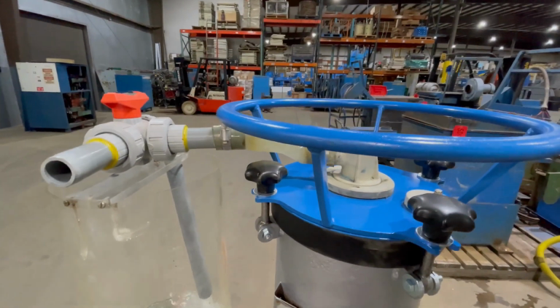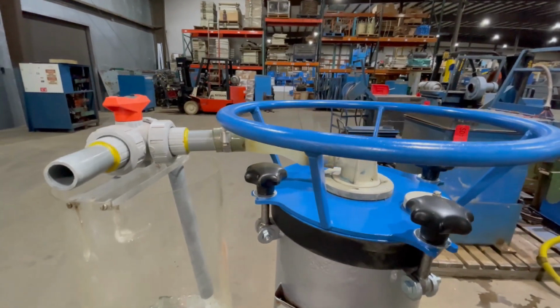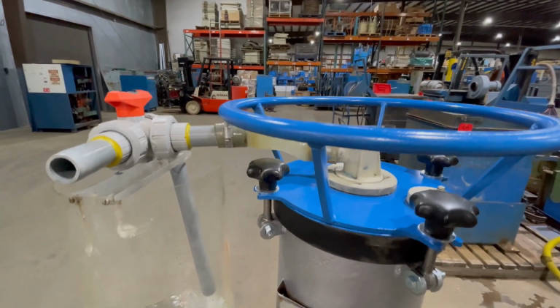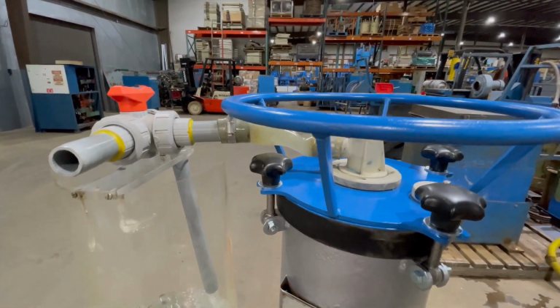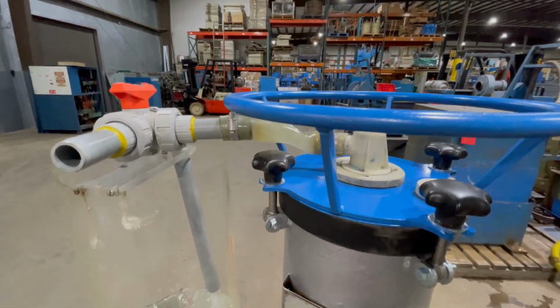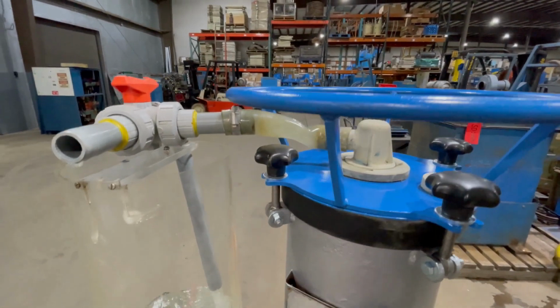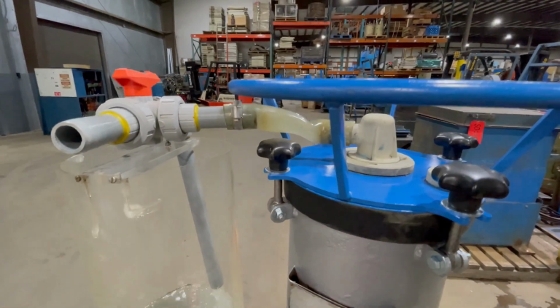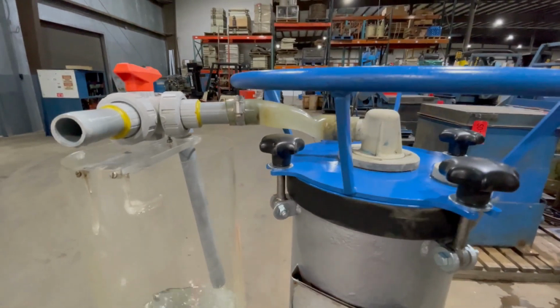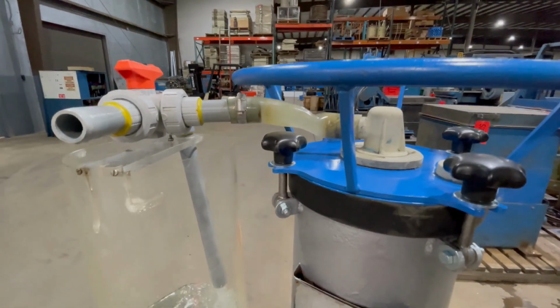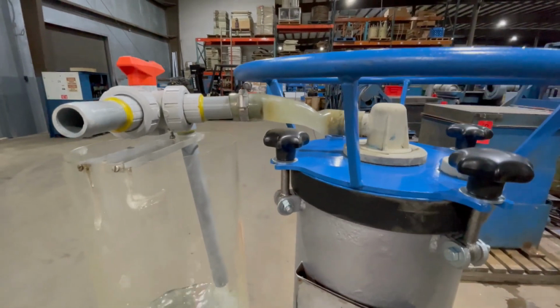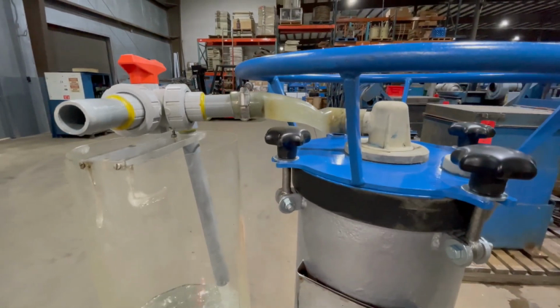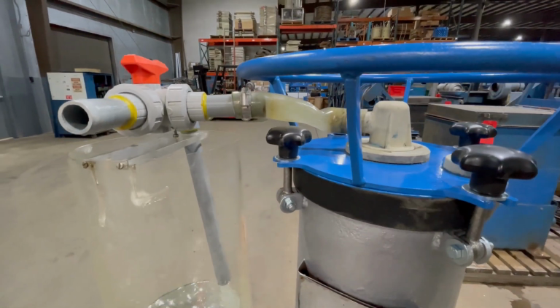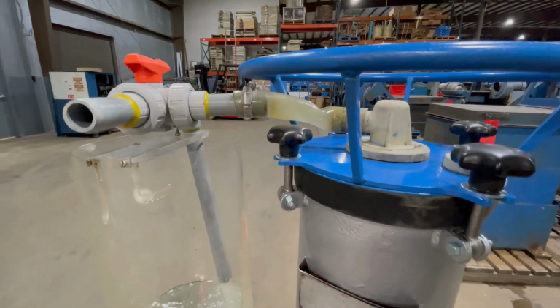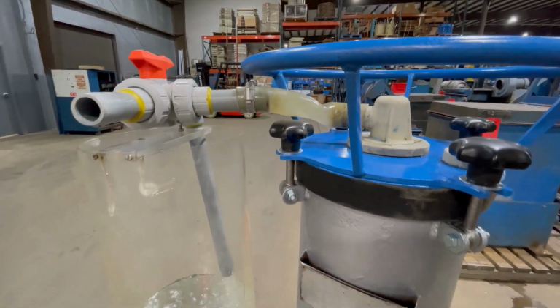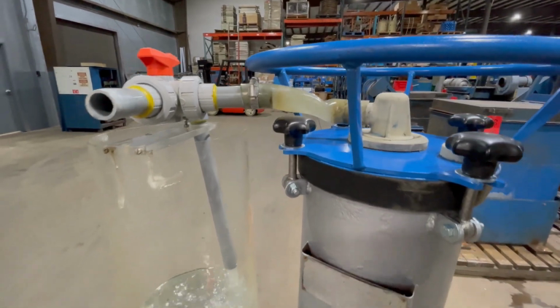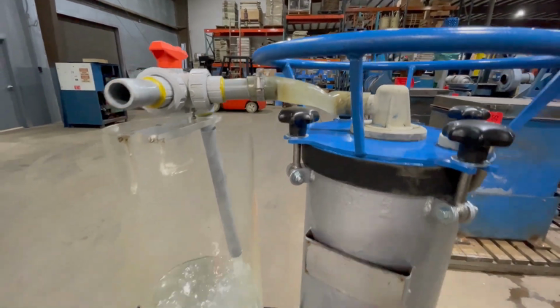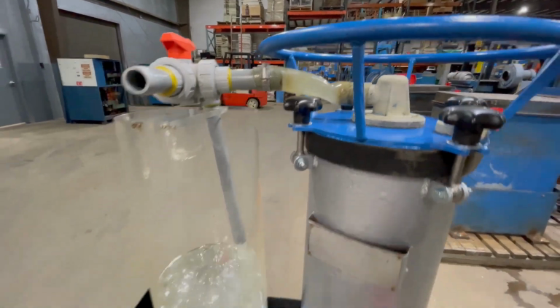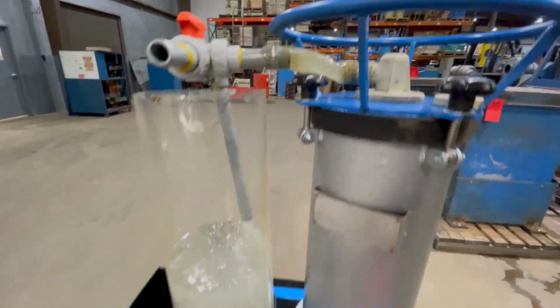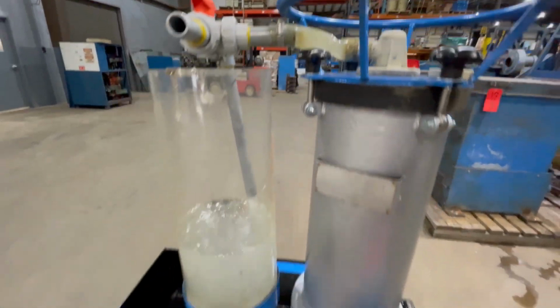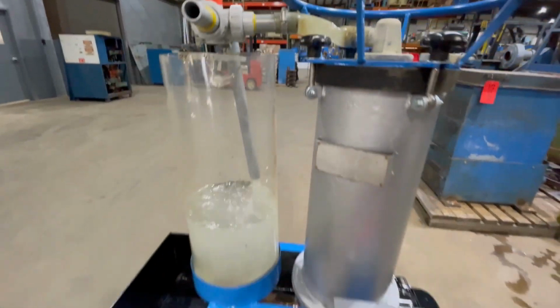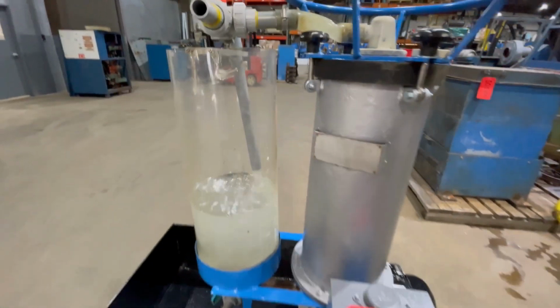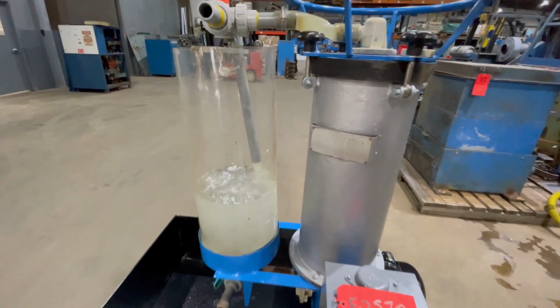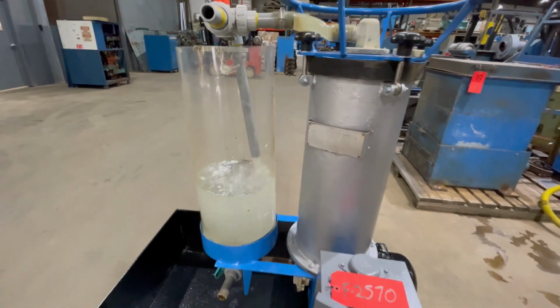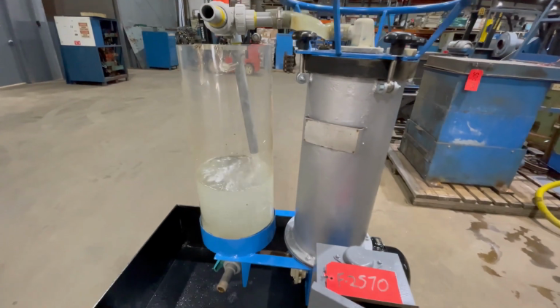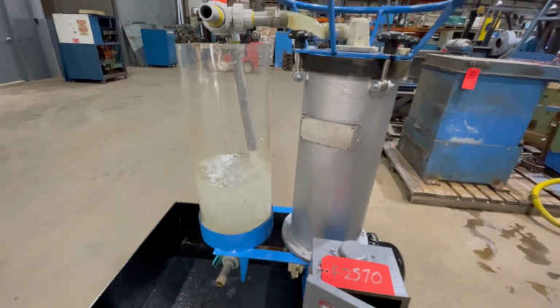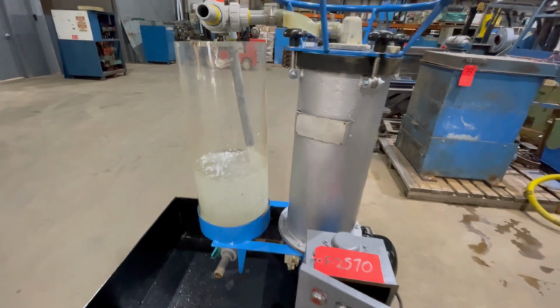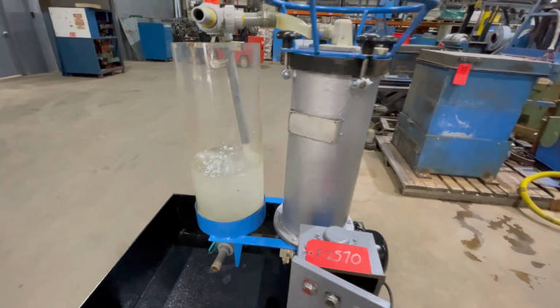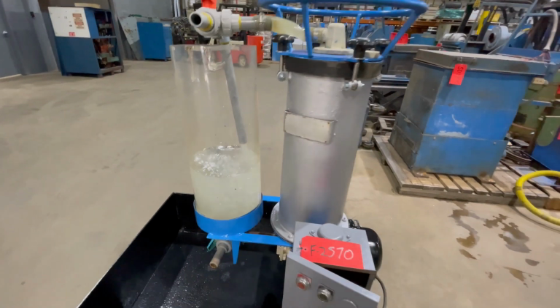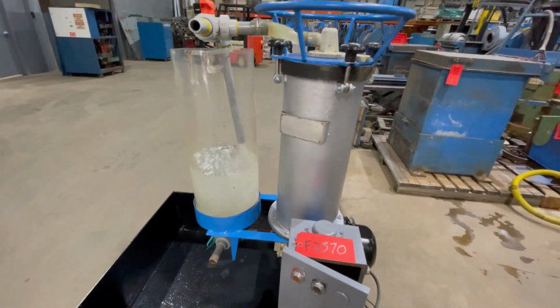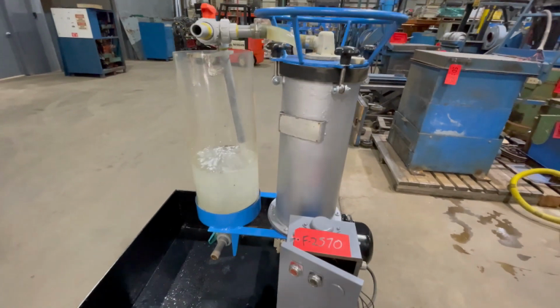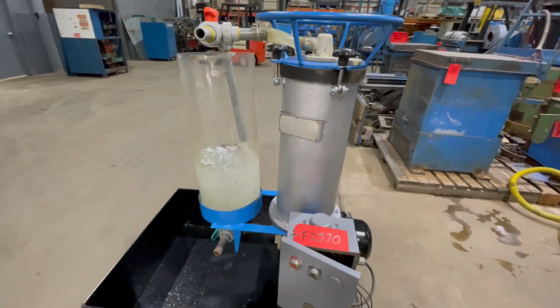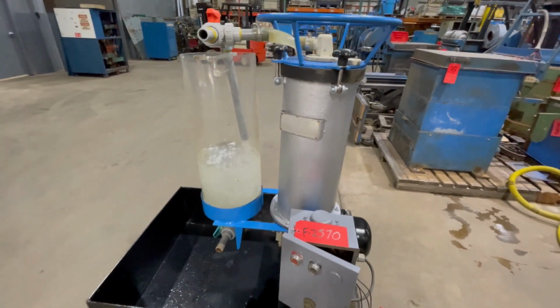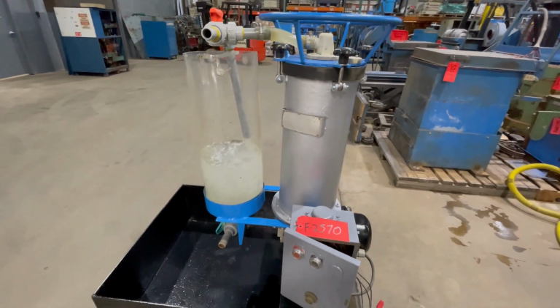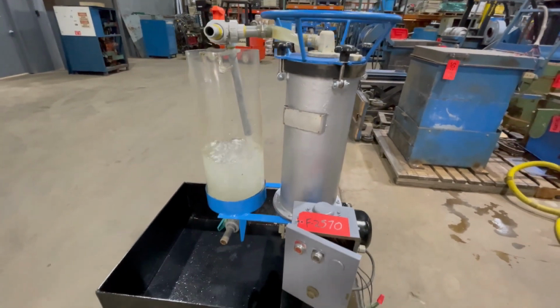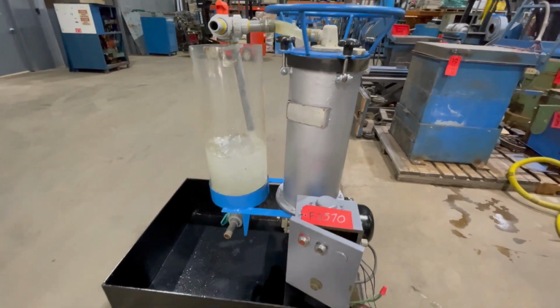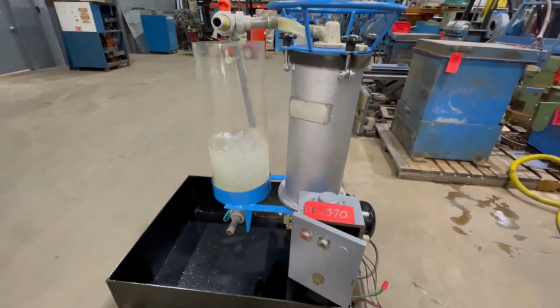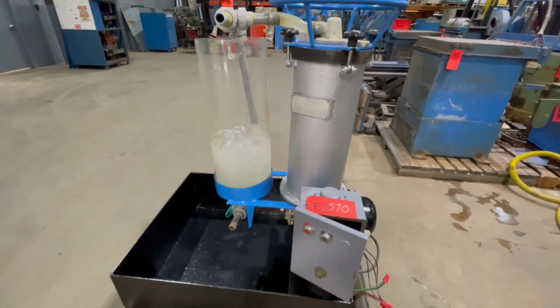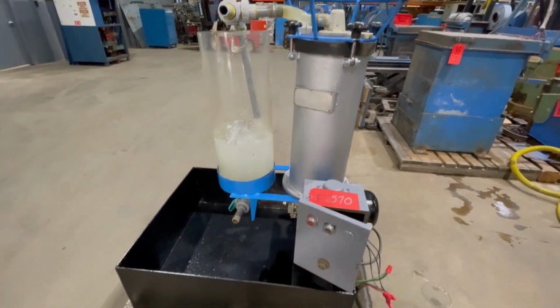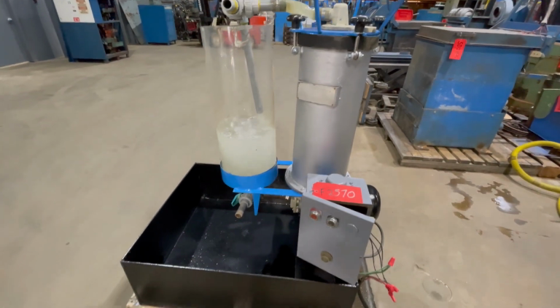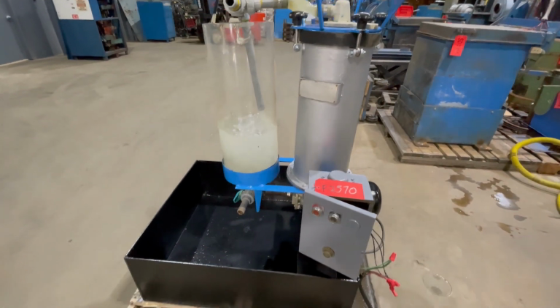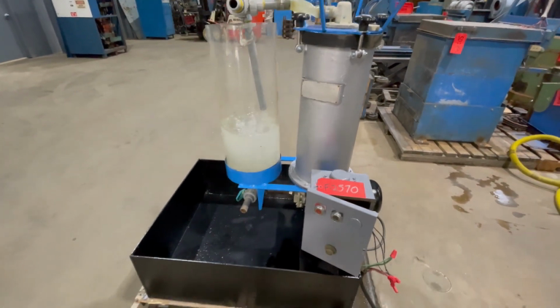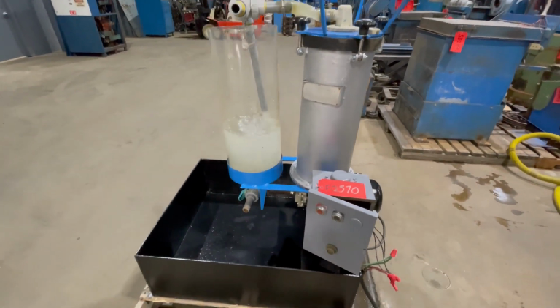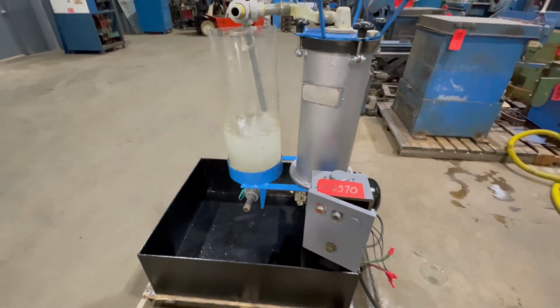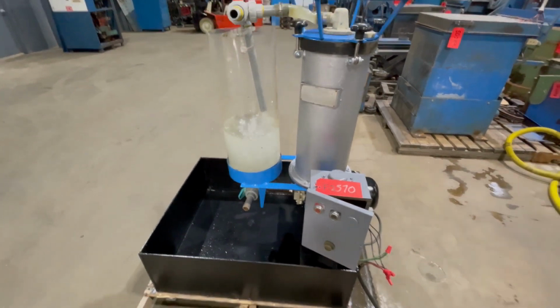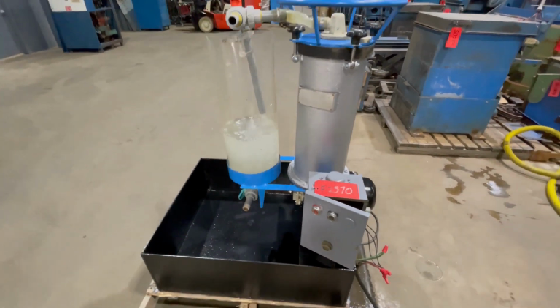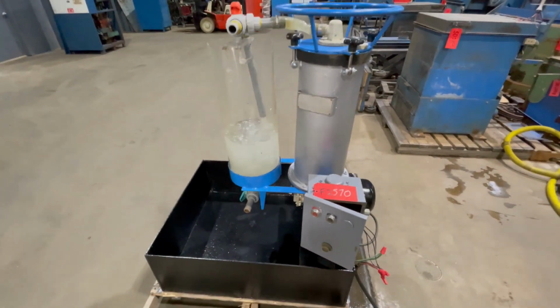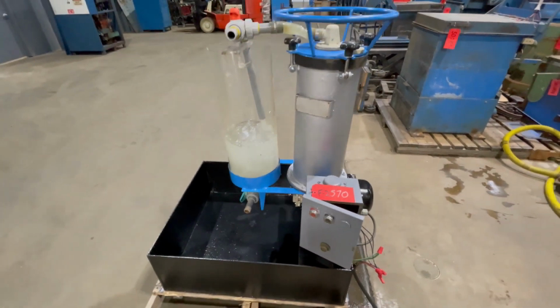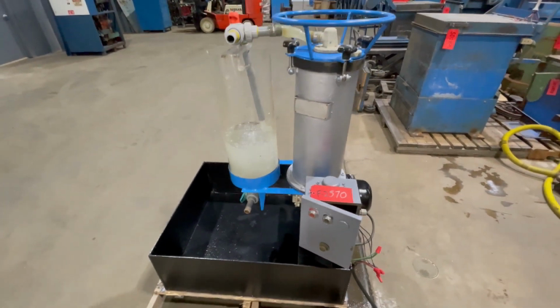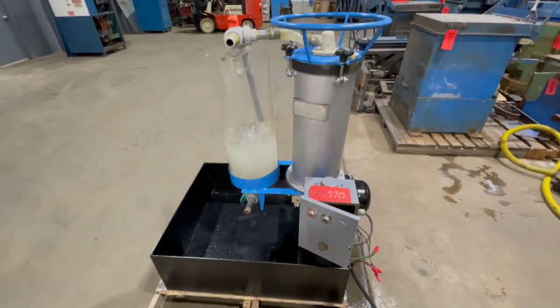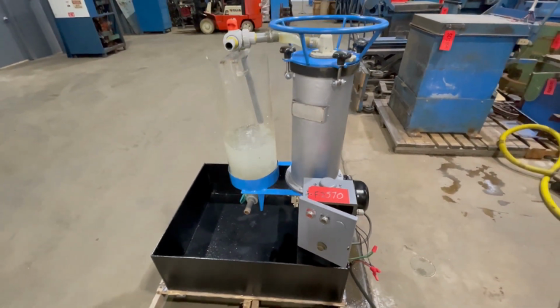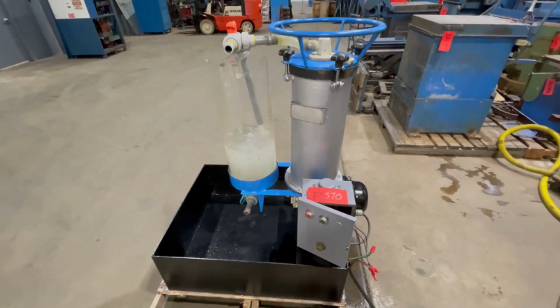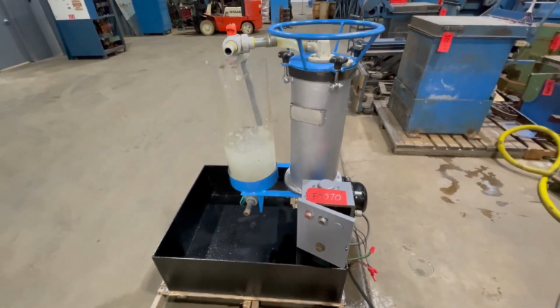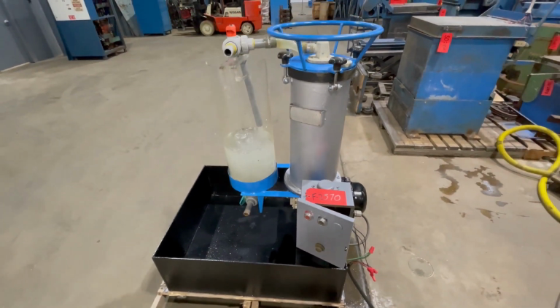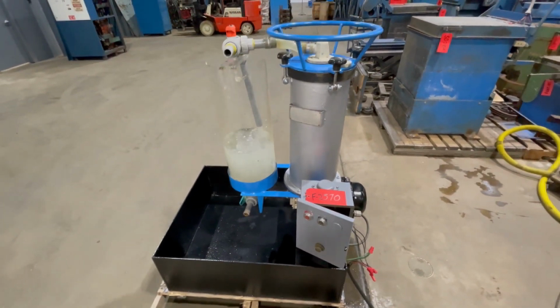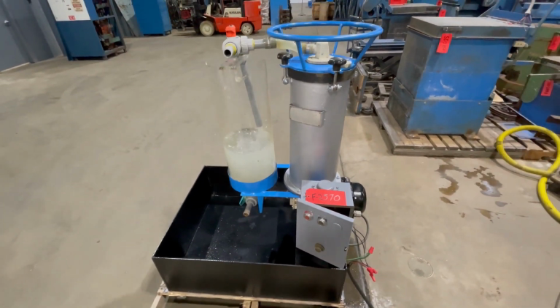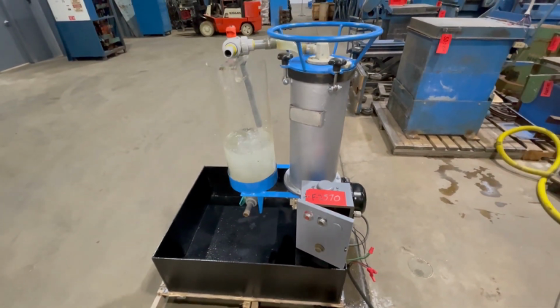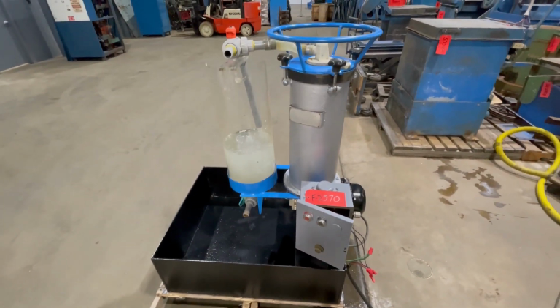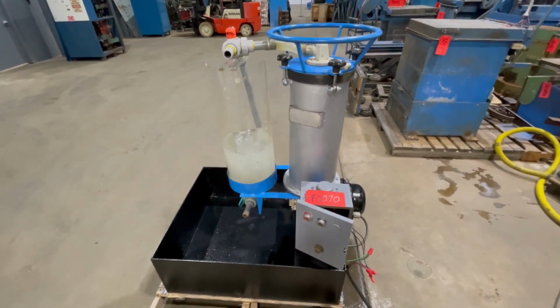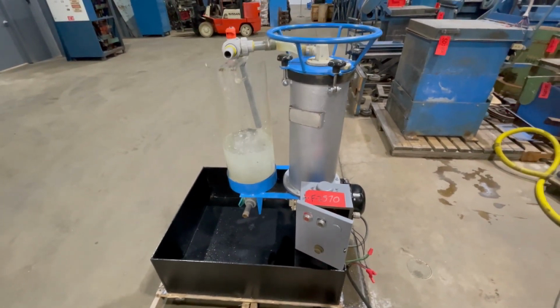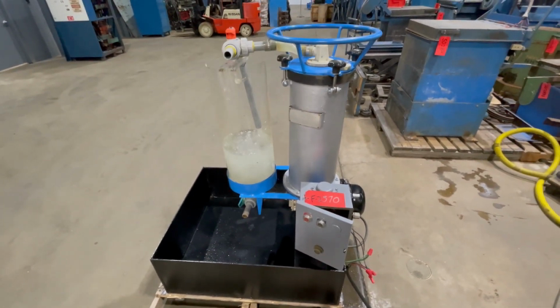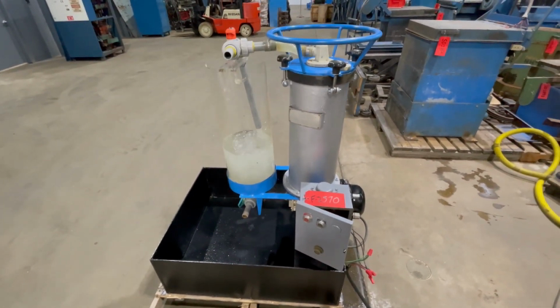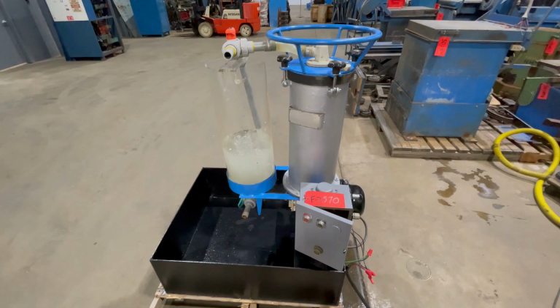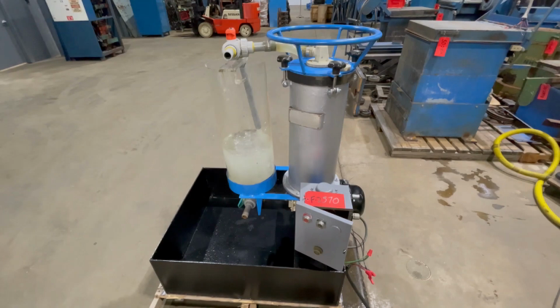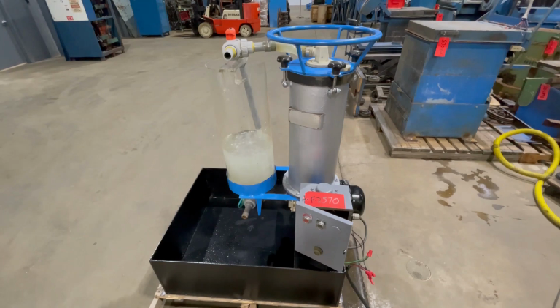The fluids start to pump through, back into the slurry tank. Real quiet unit.